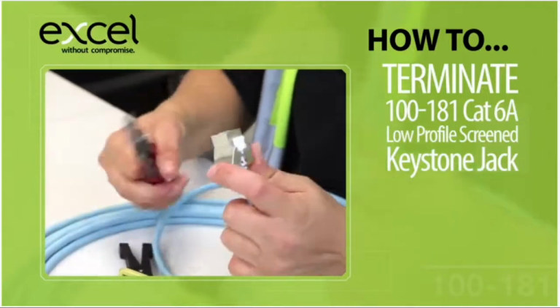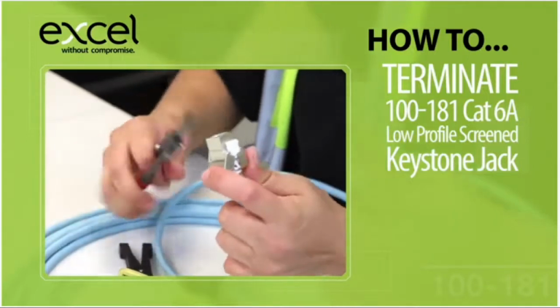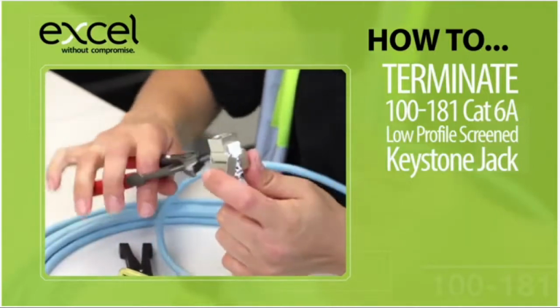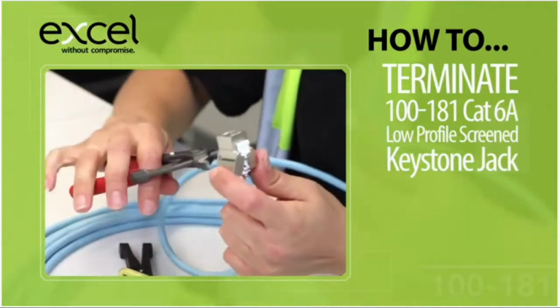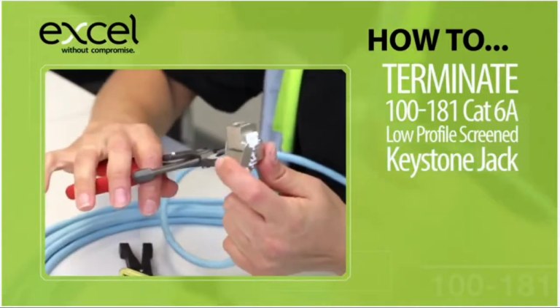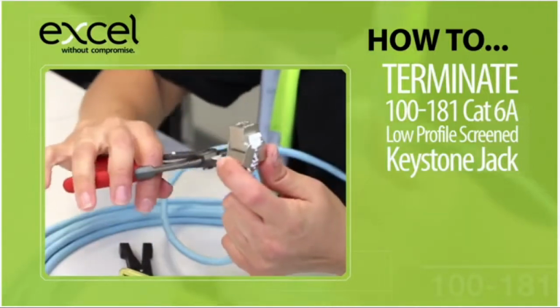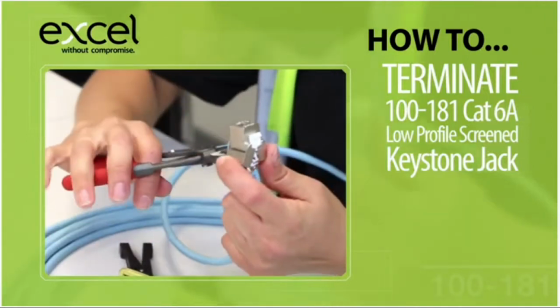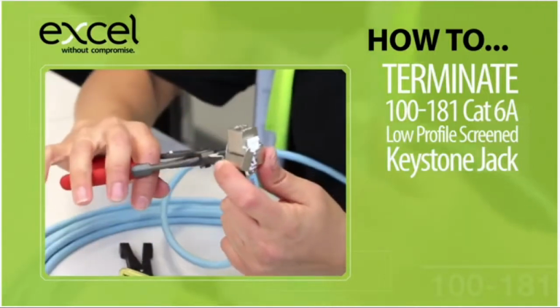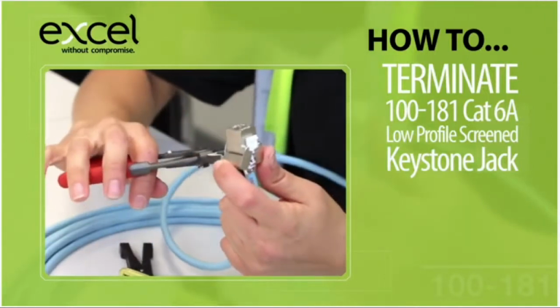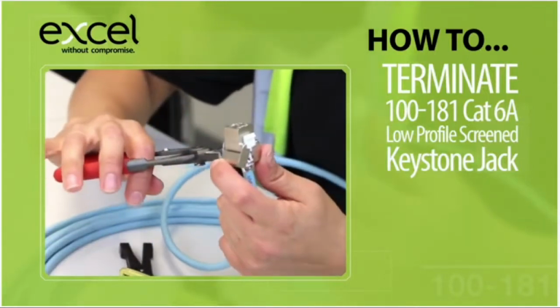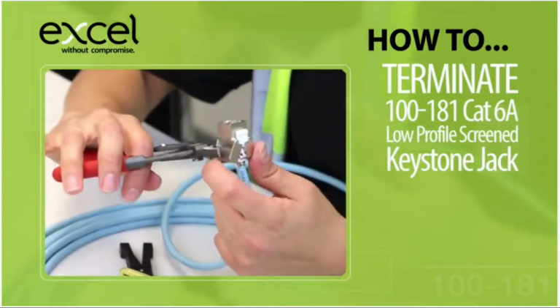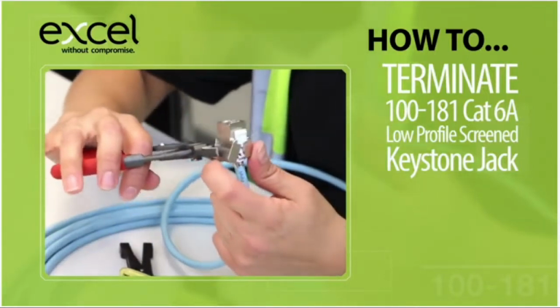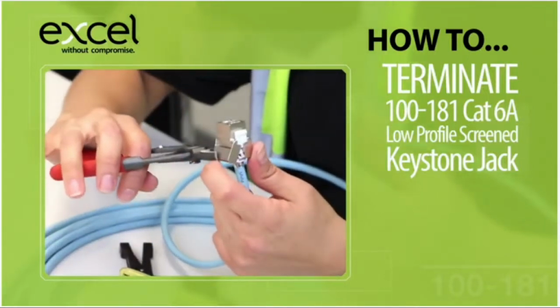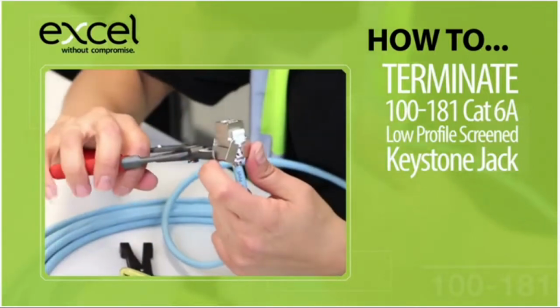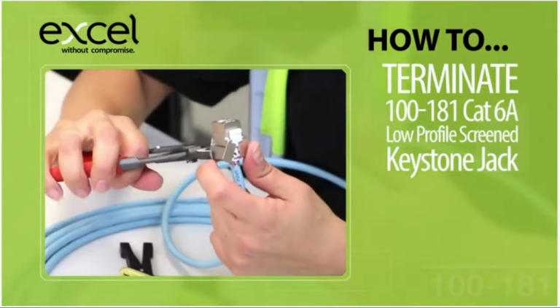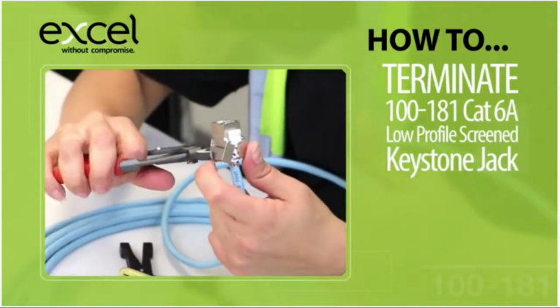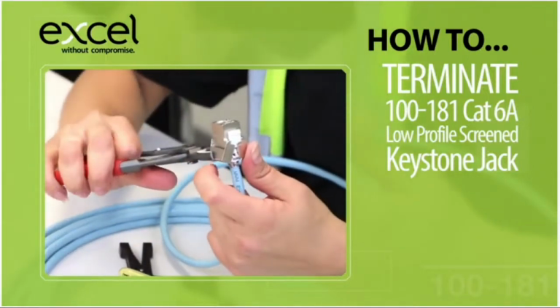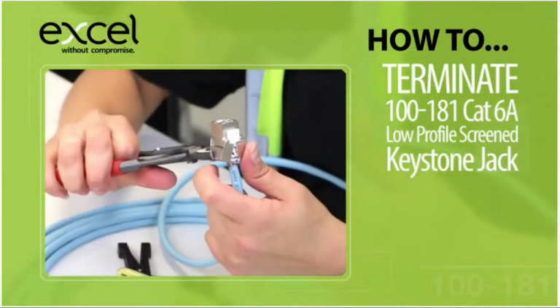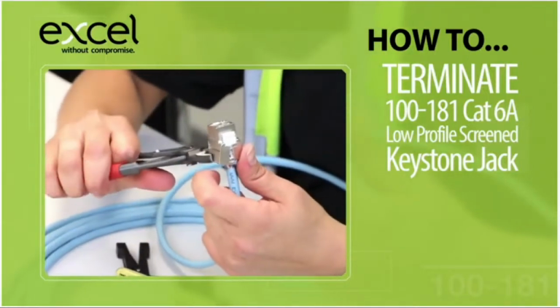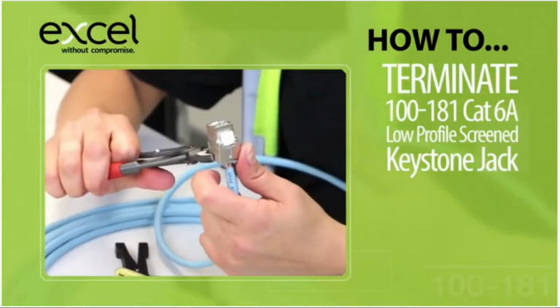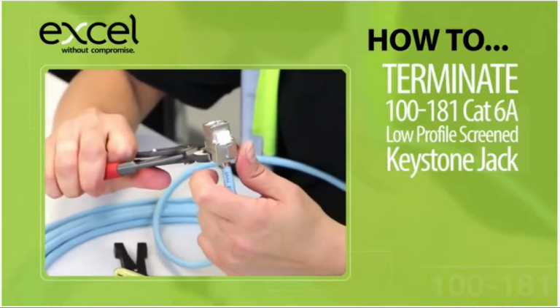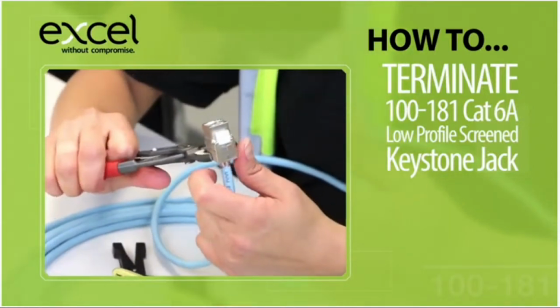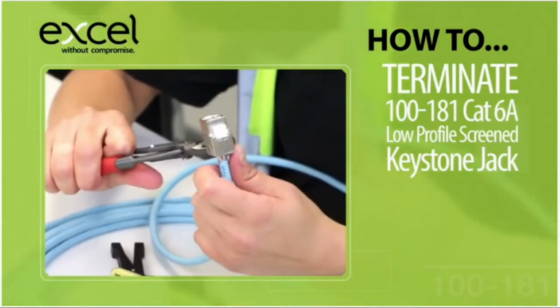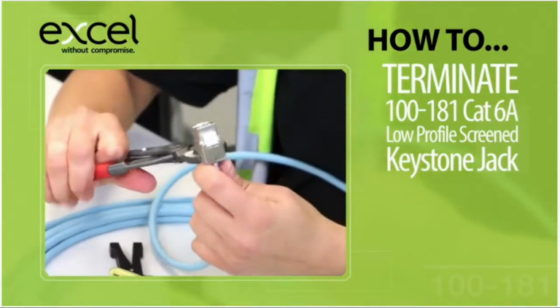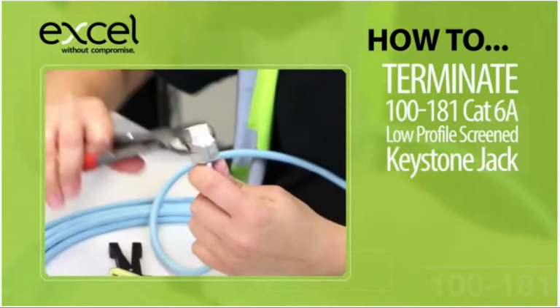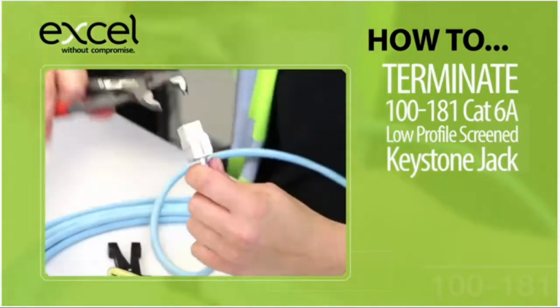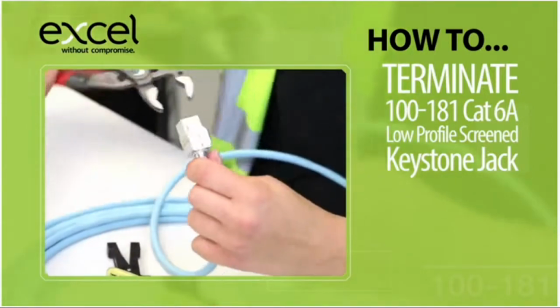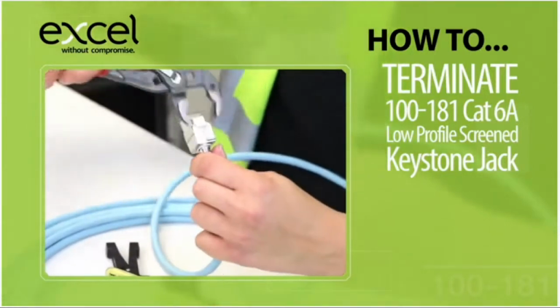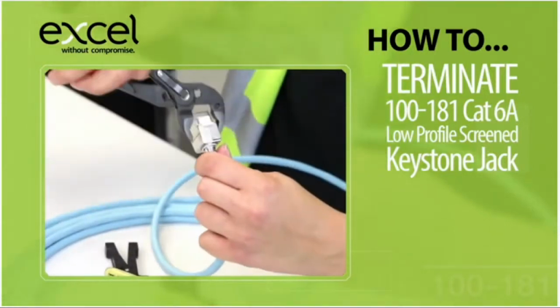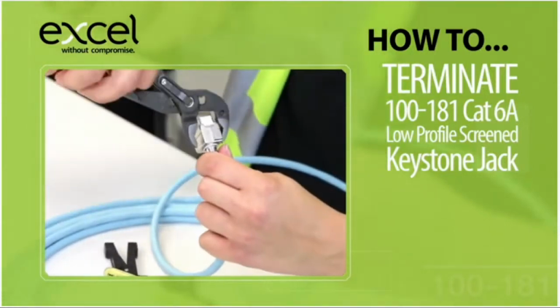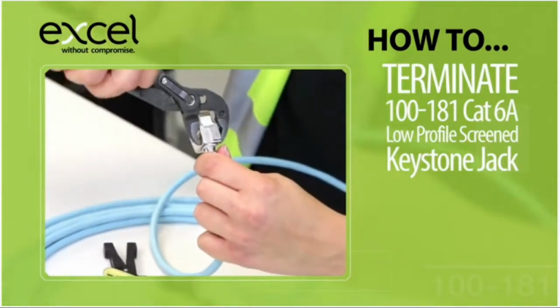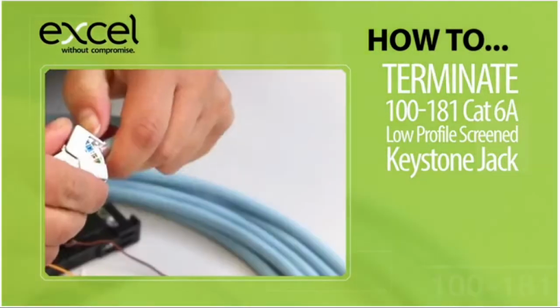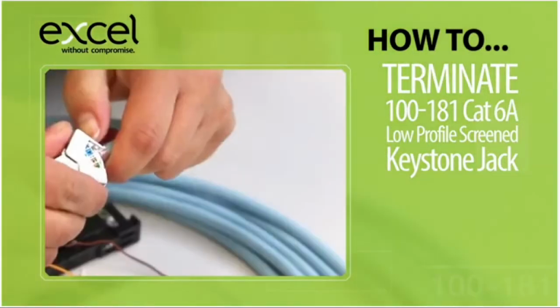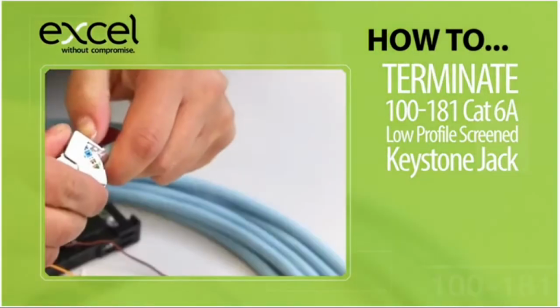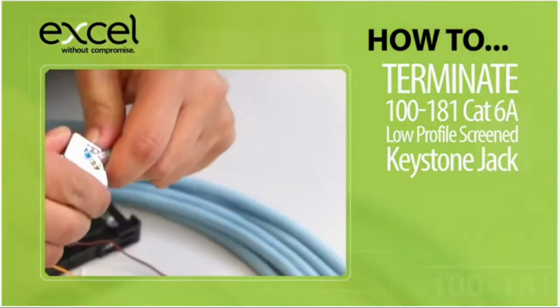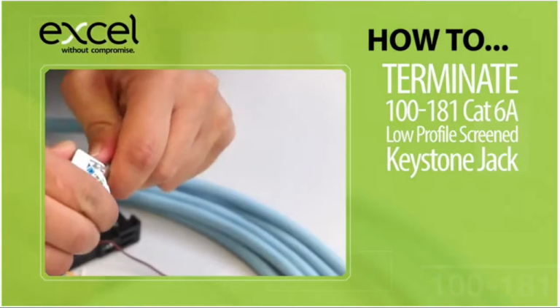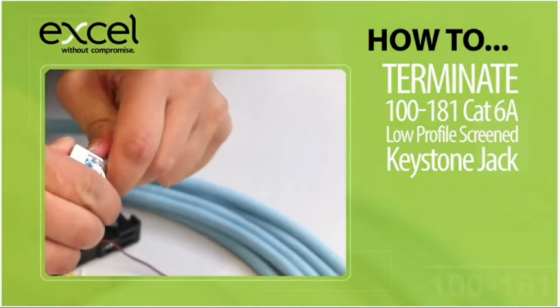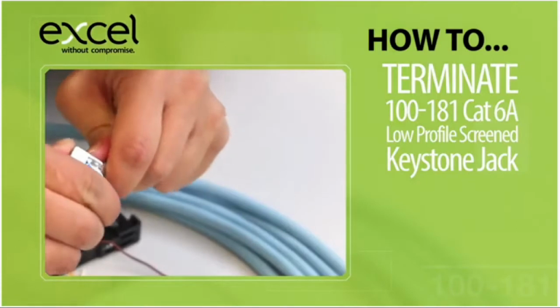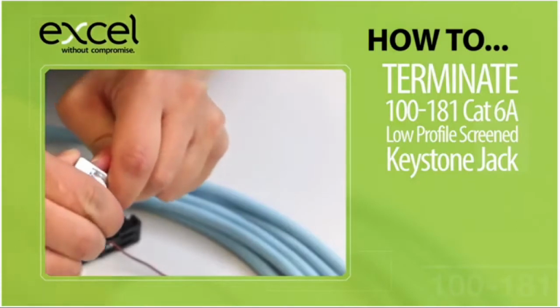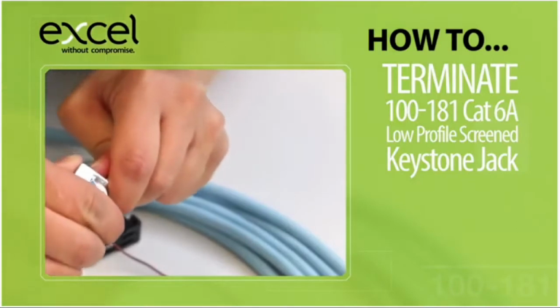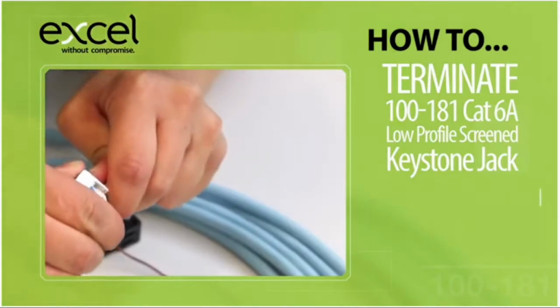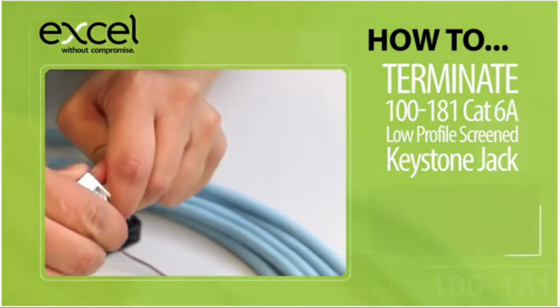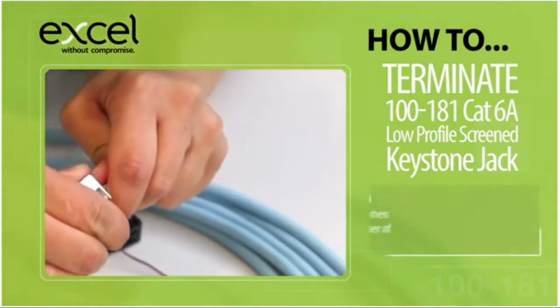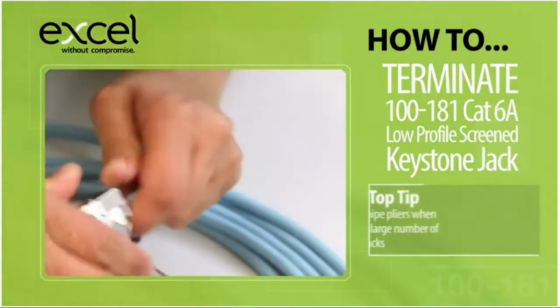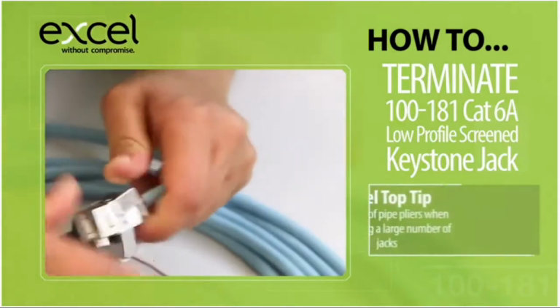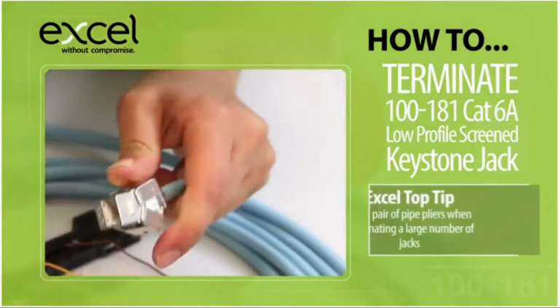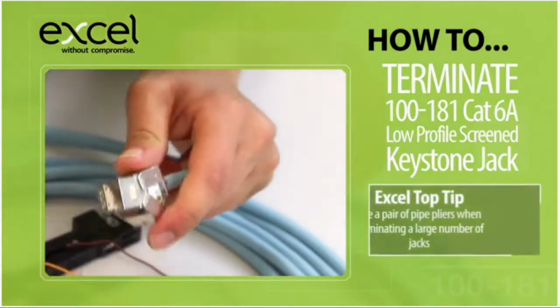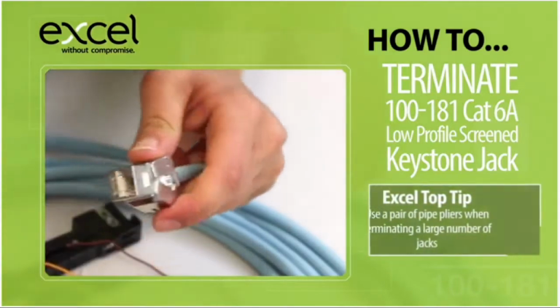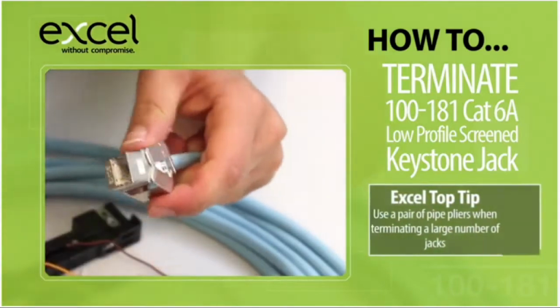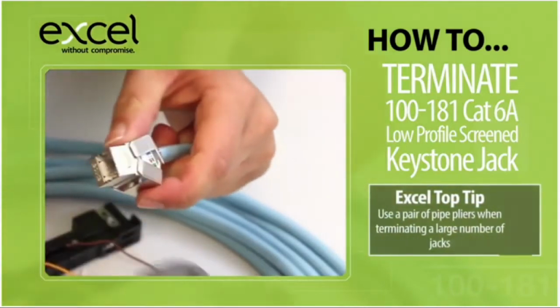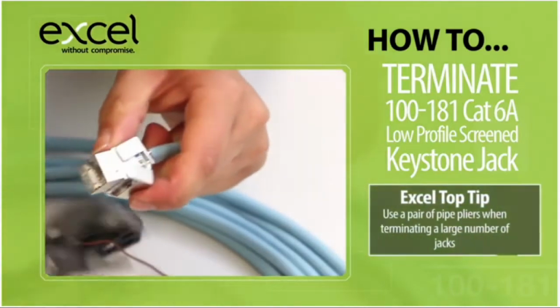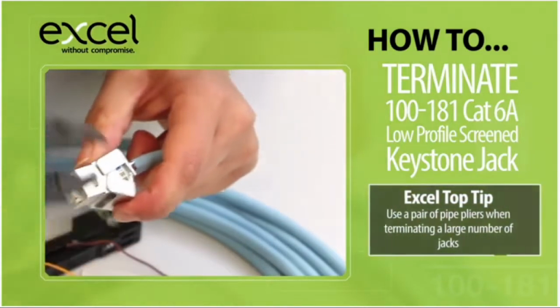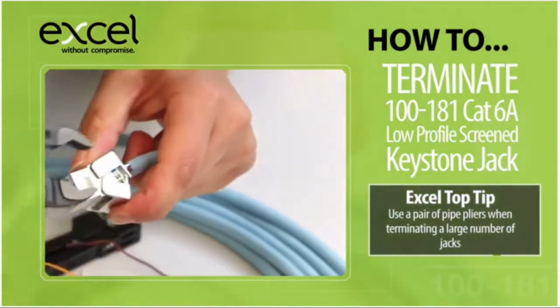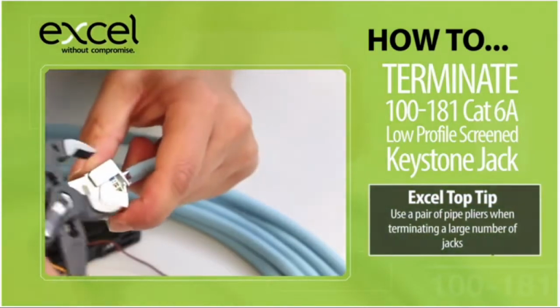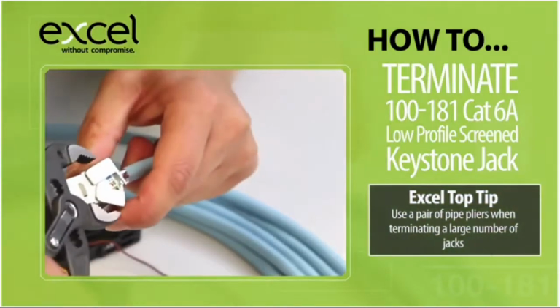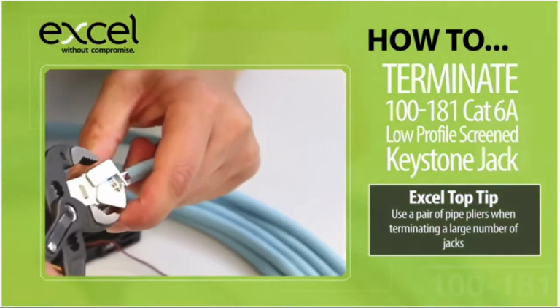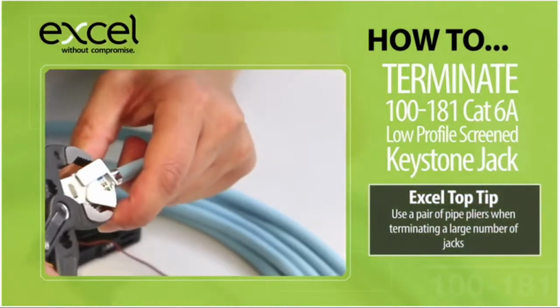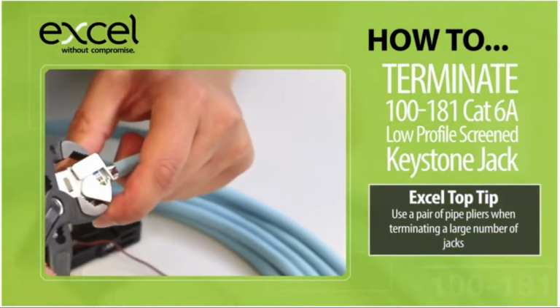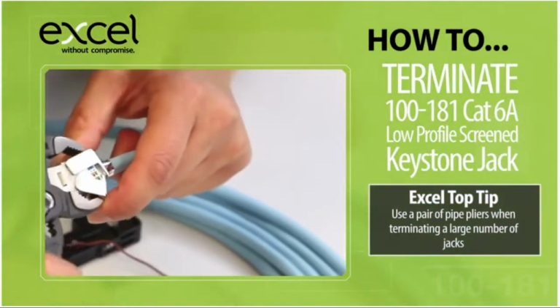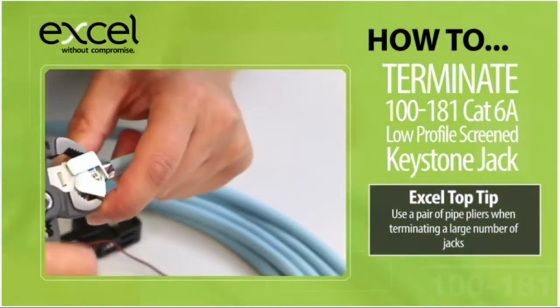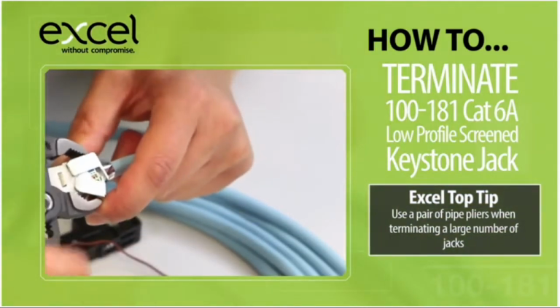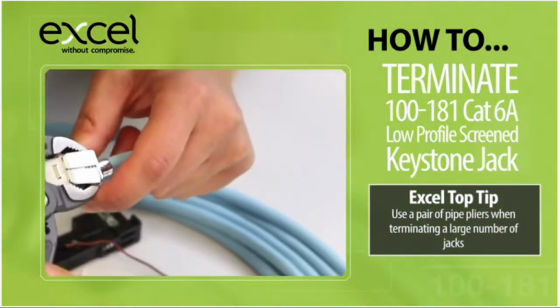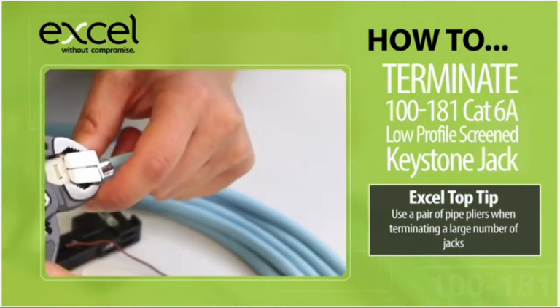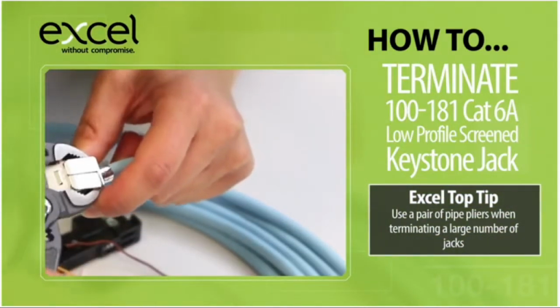Arrange the conductors into the correct slot within the wire cap, keeping a twist as close as possible to the point of termination.